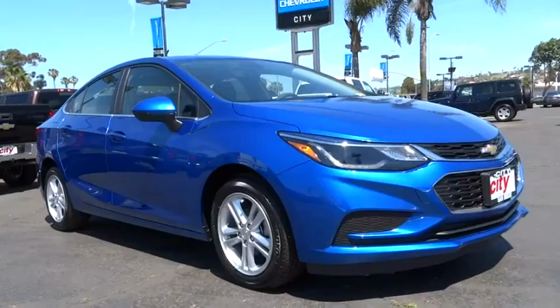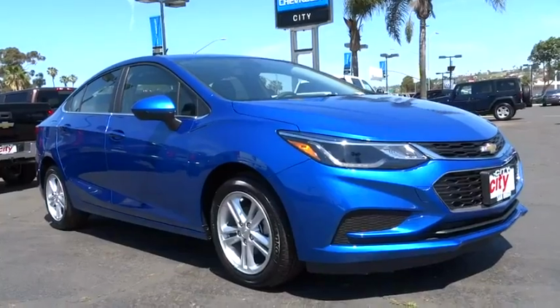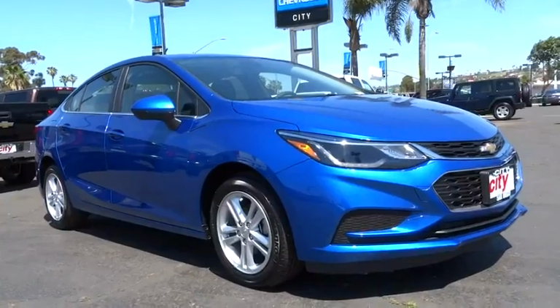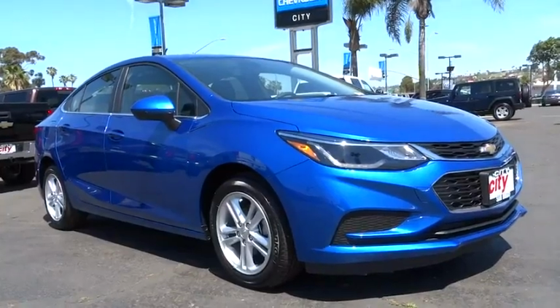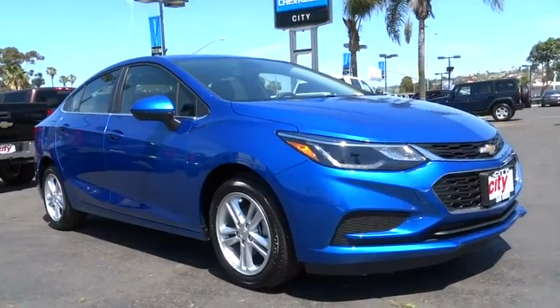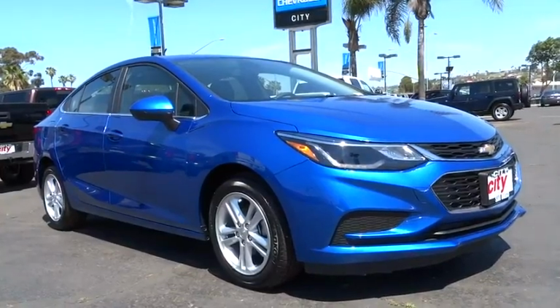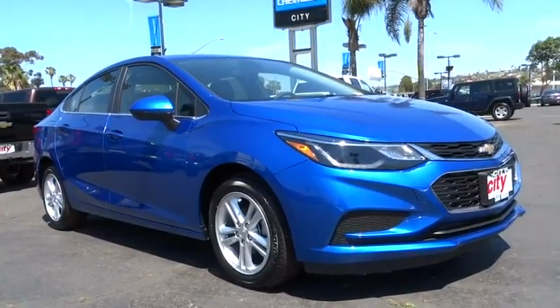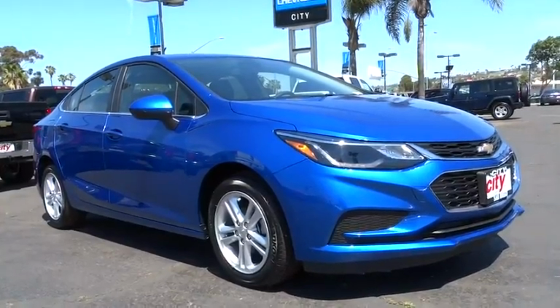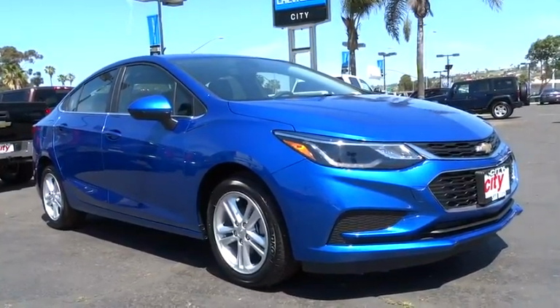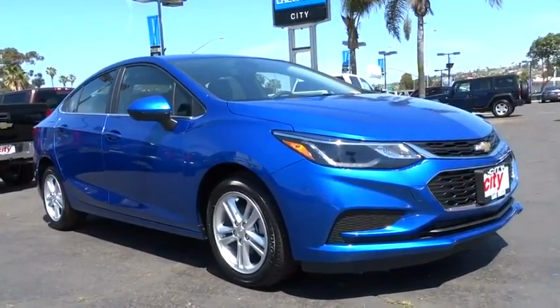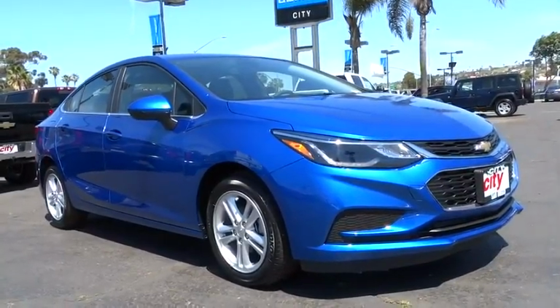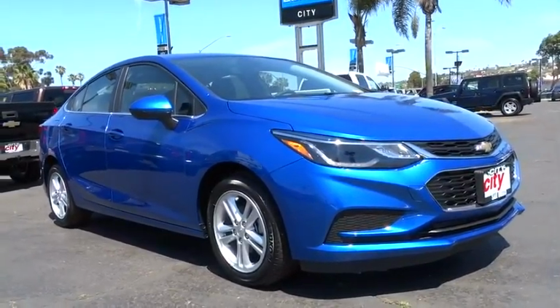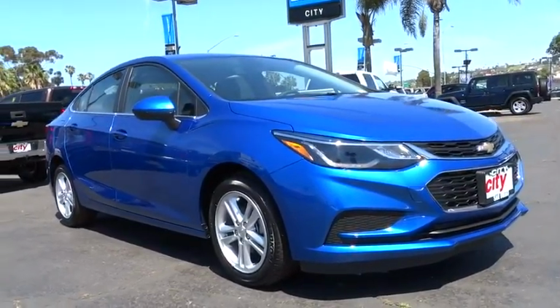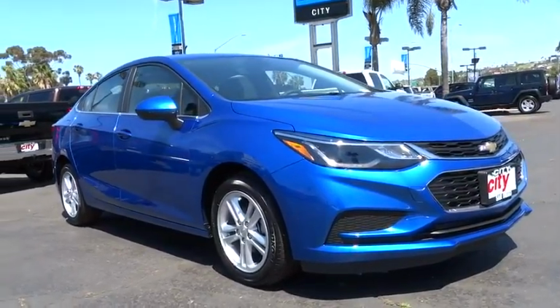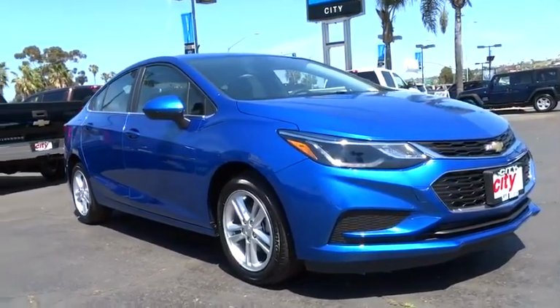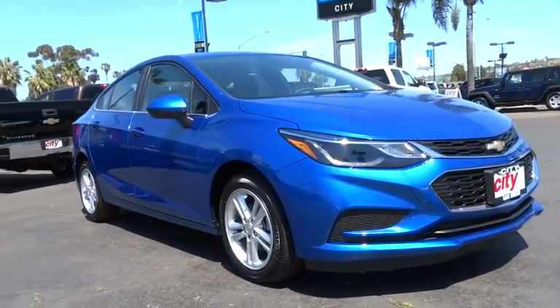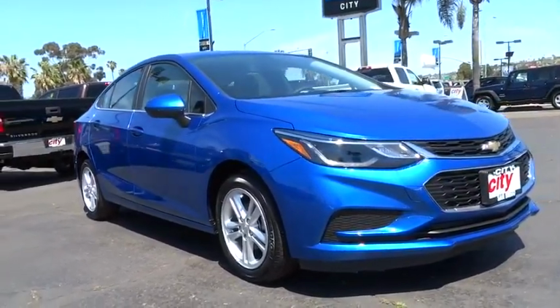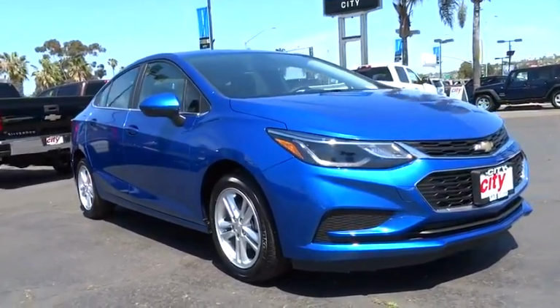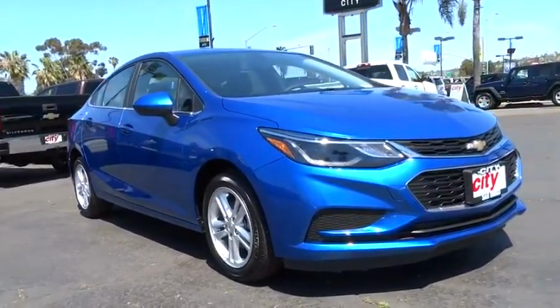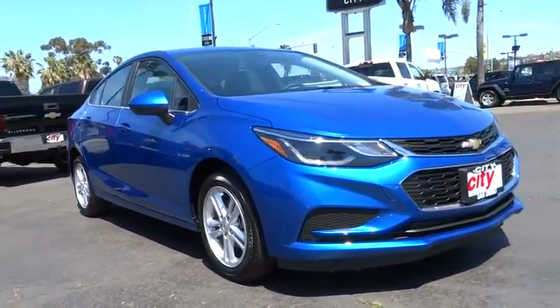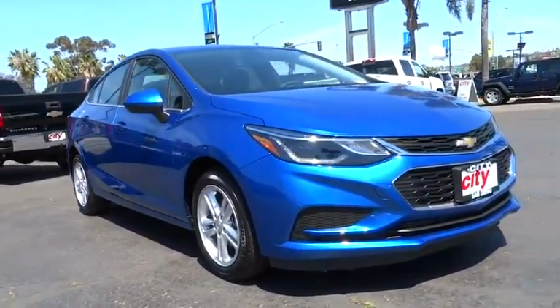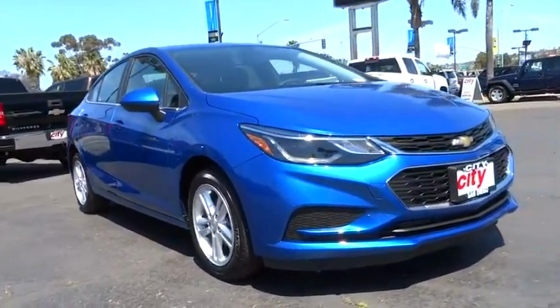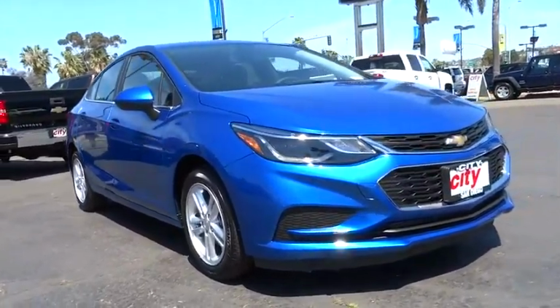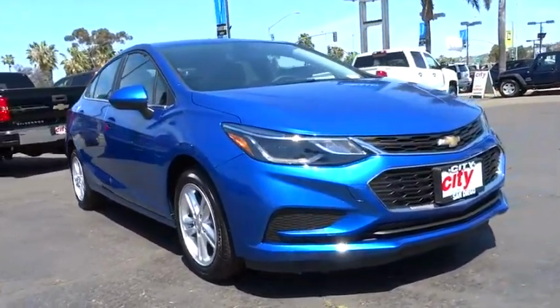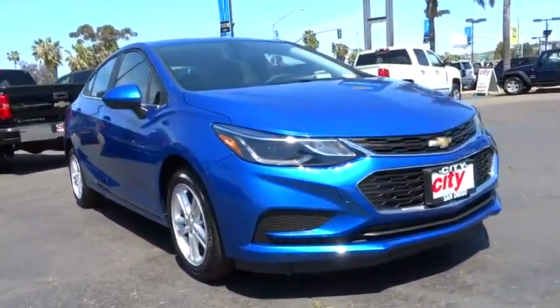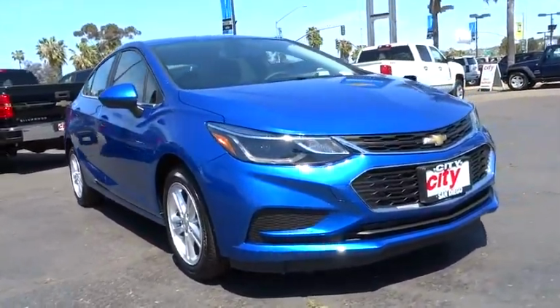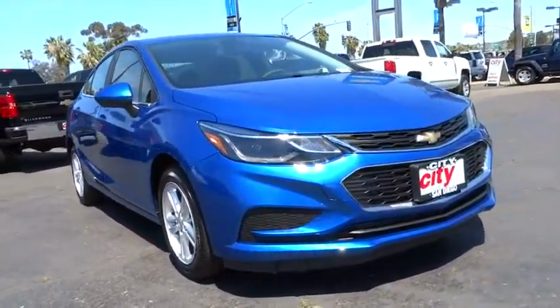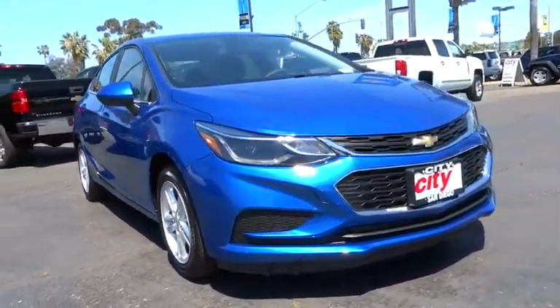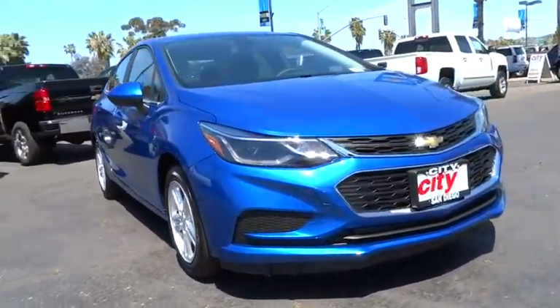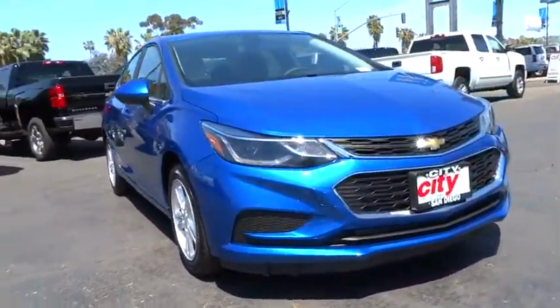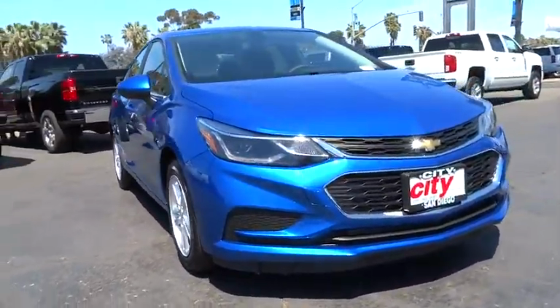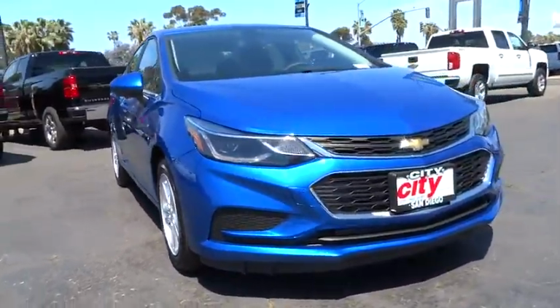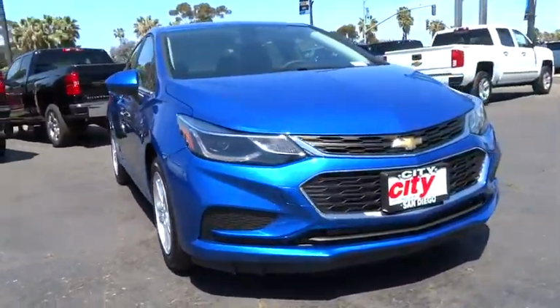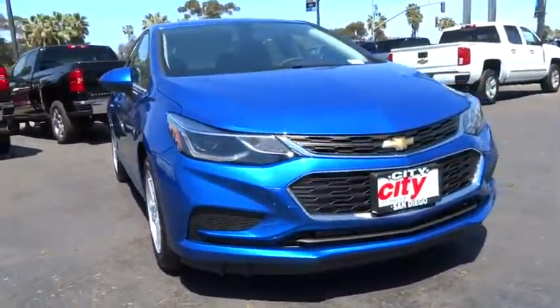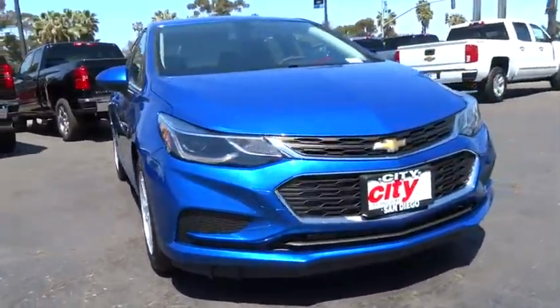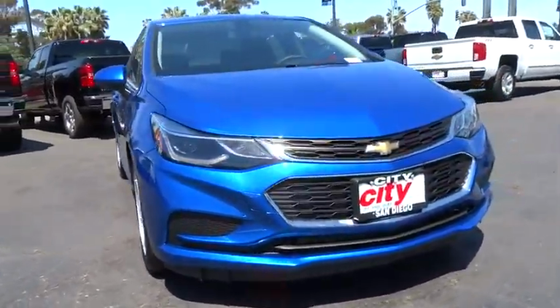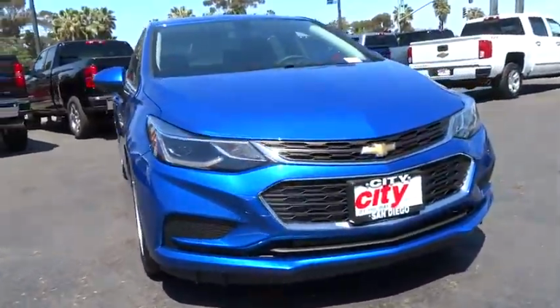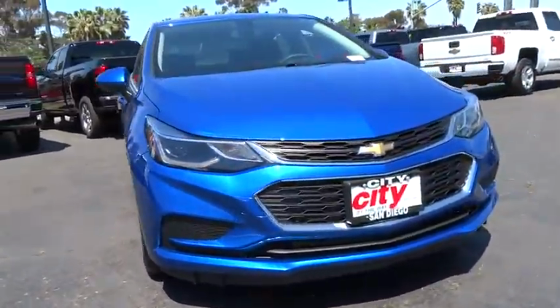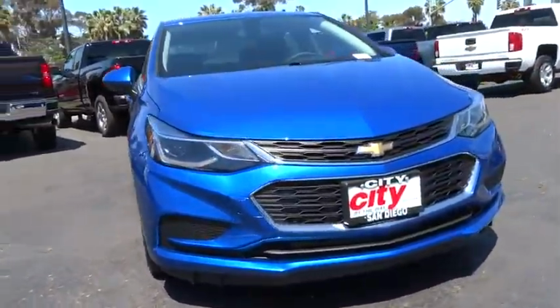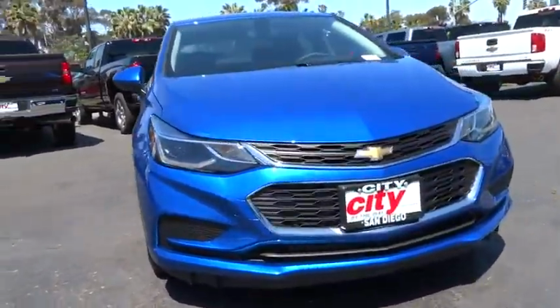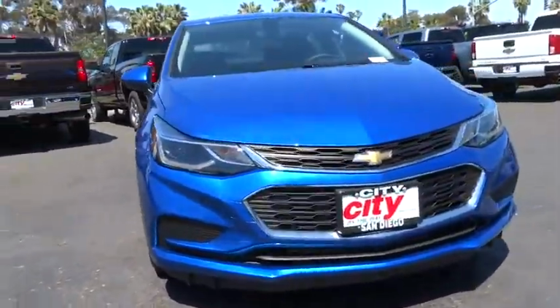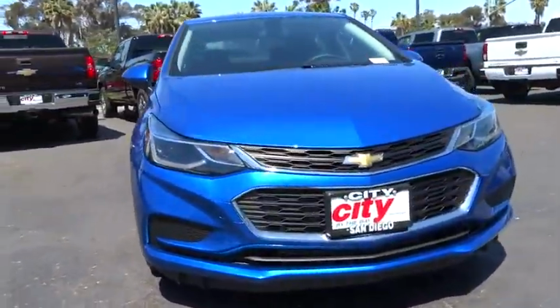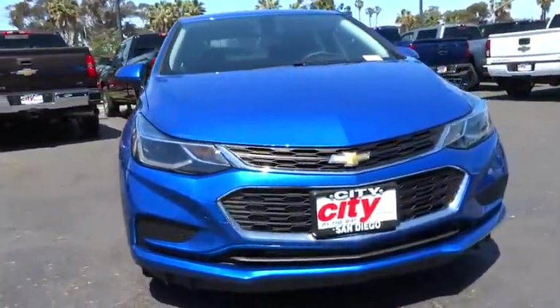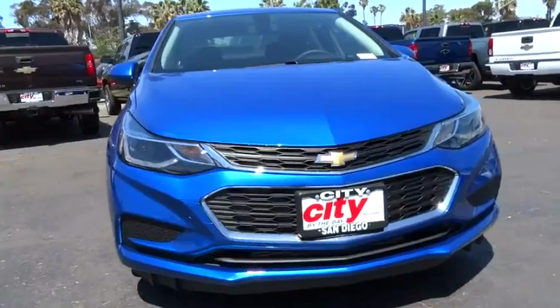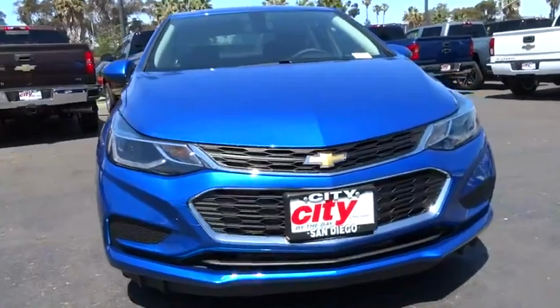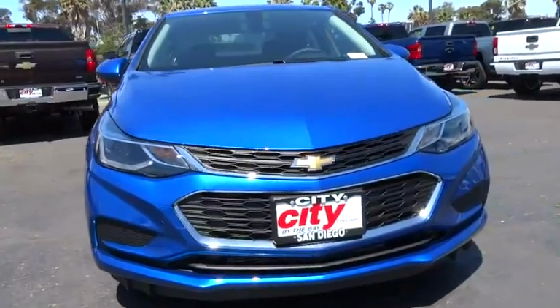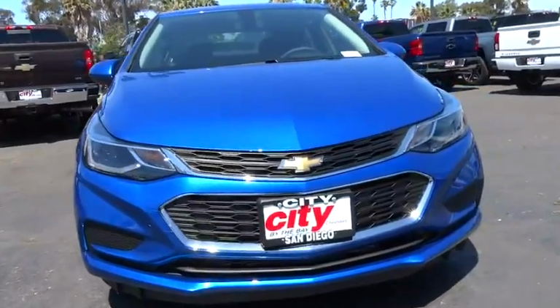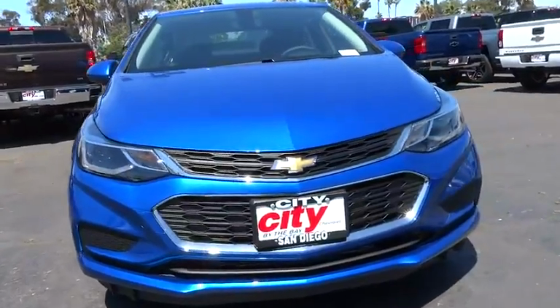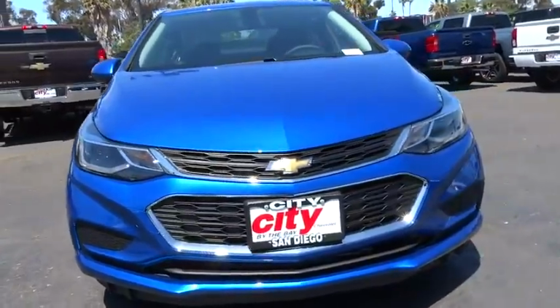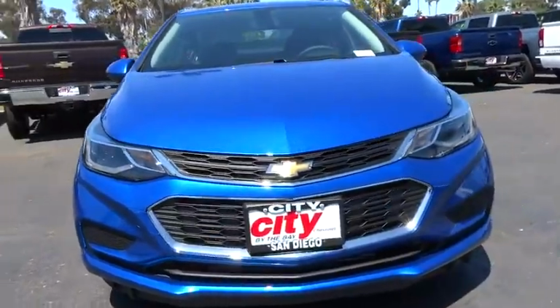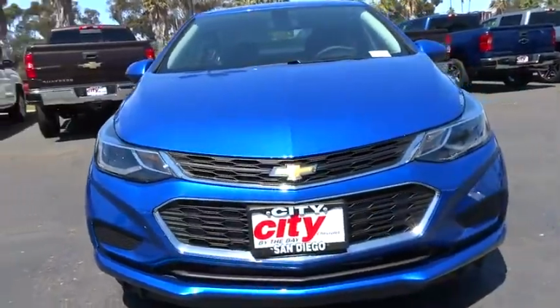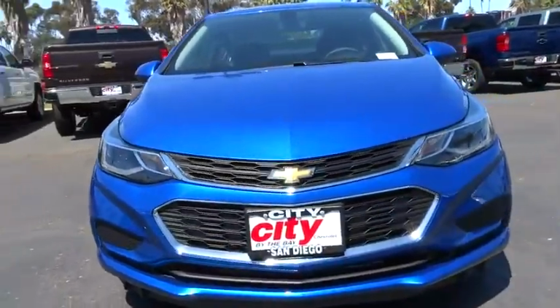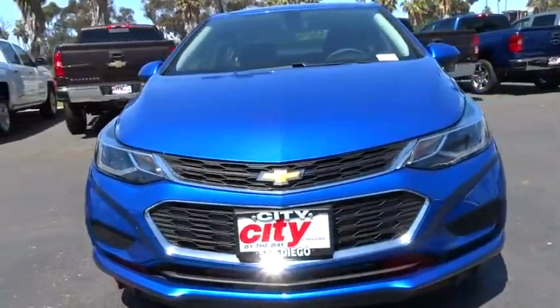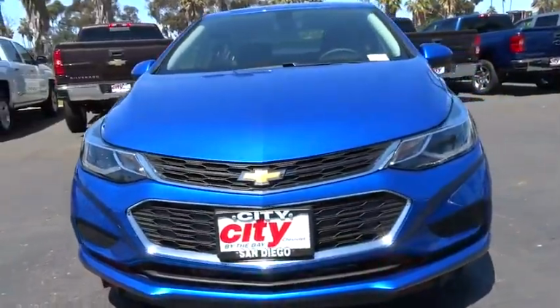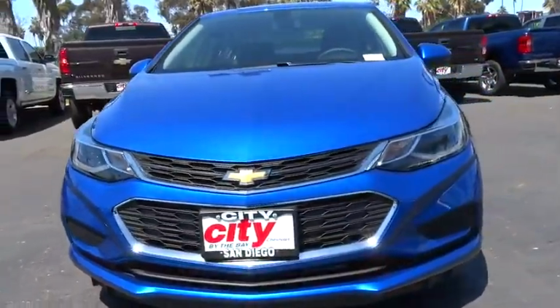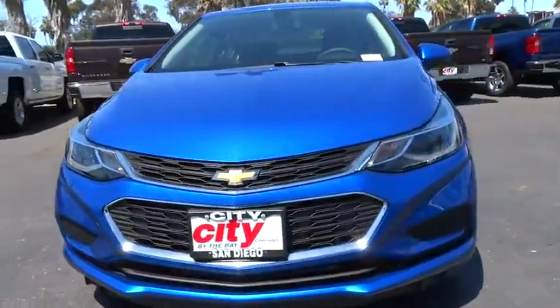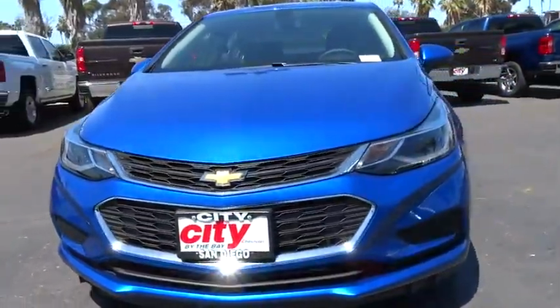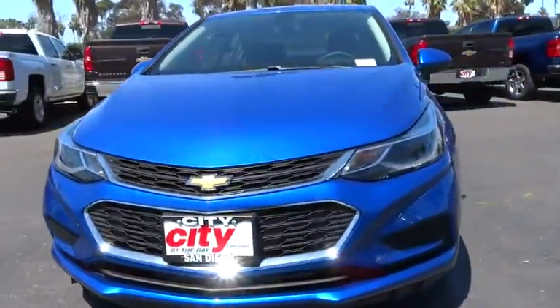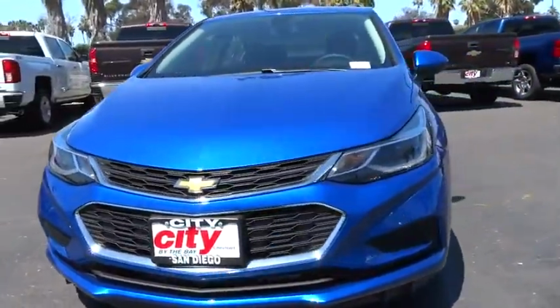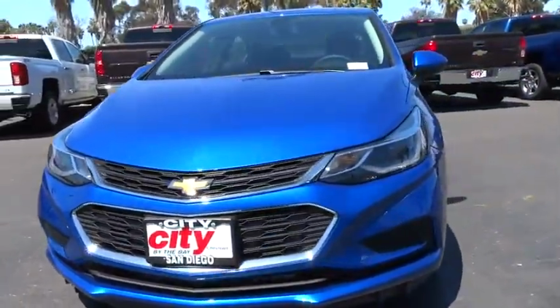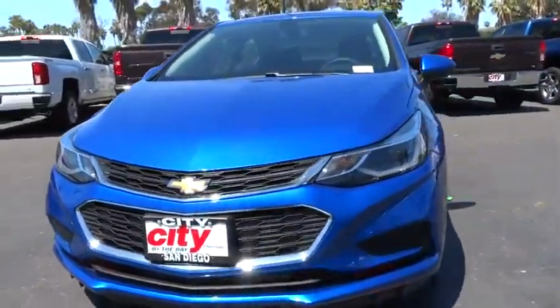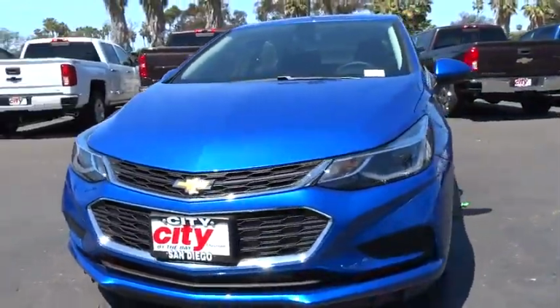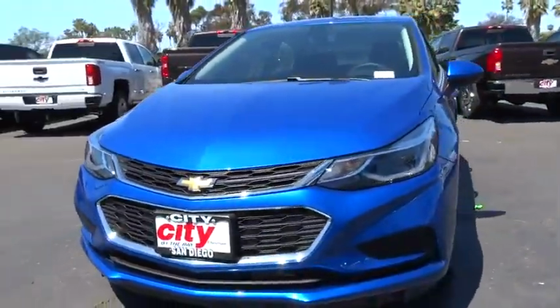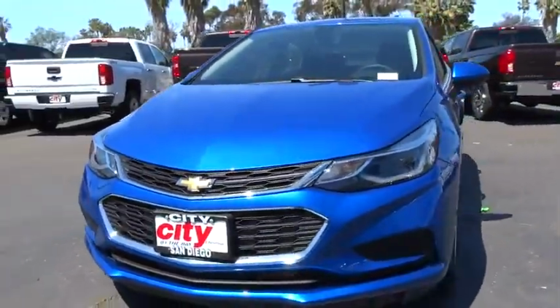The 2016 Chevrolet Cruze. The Cruze Blueprint calls for more than you'd expect. Here are some of this vehicle's great options.